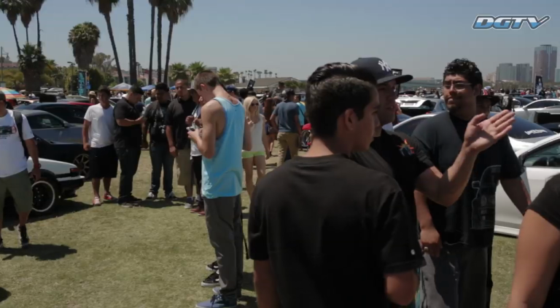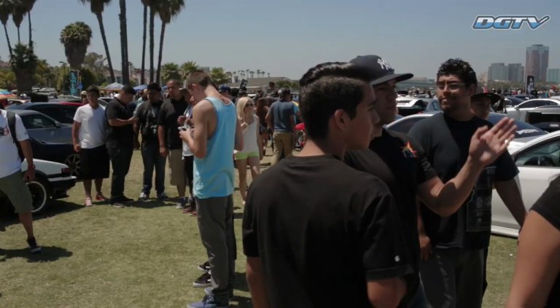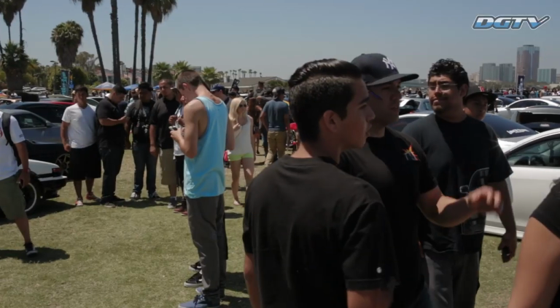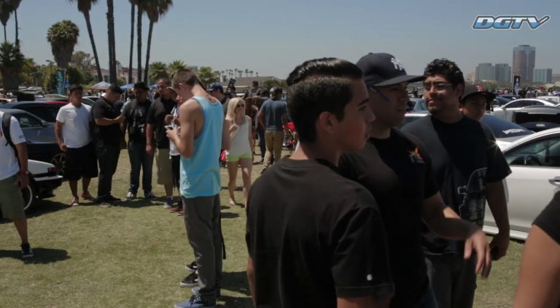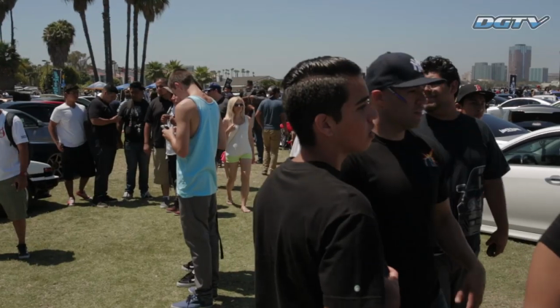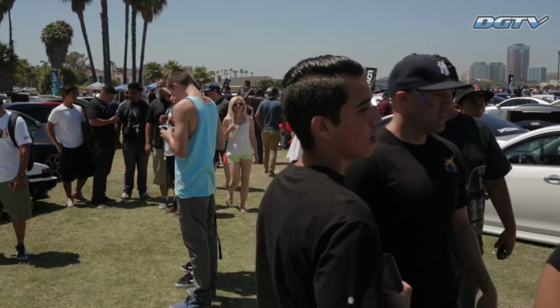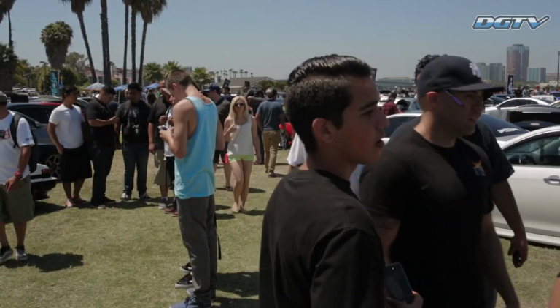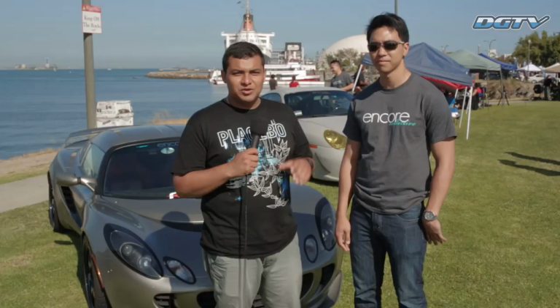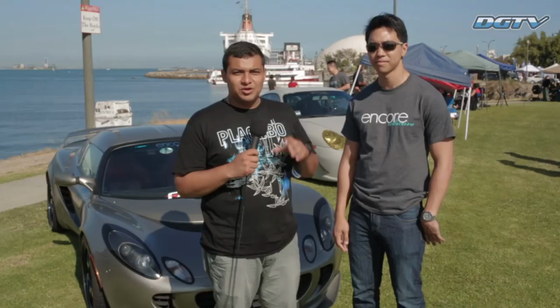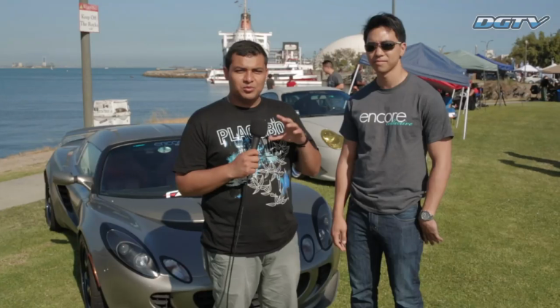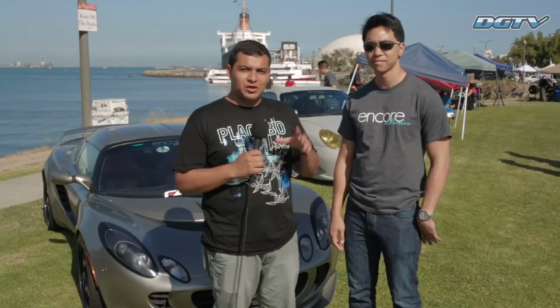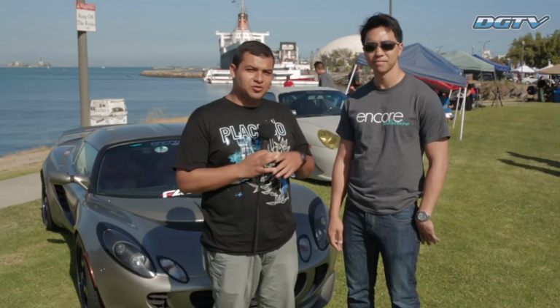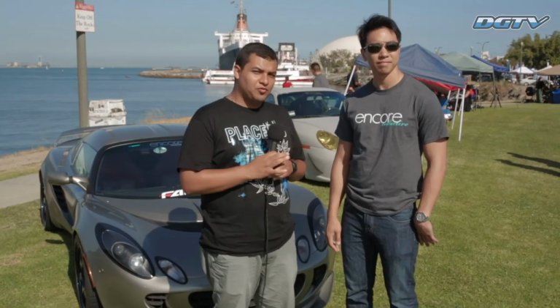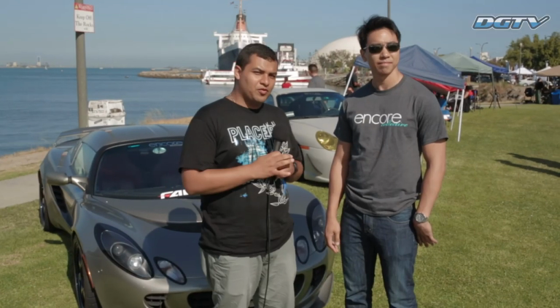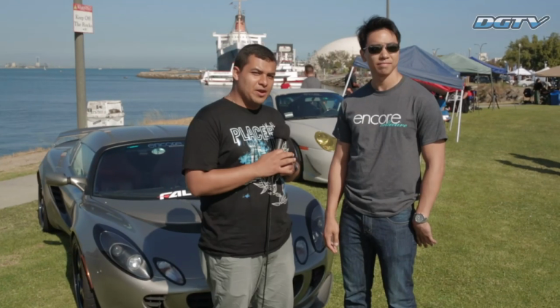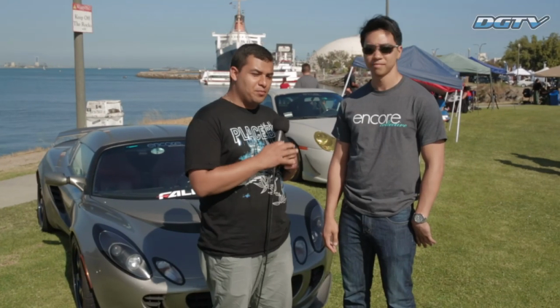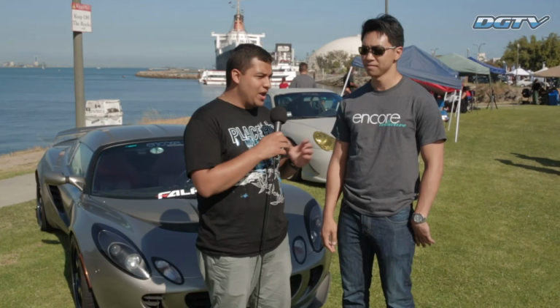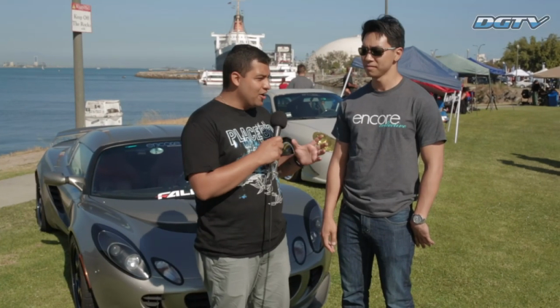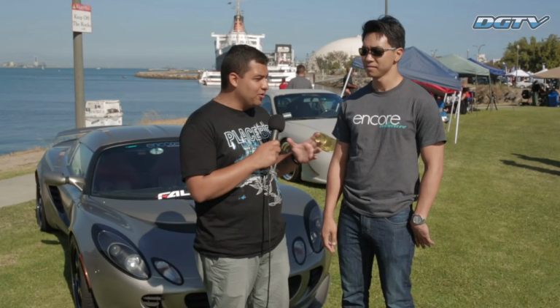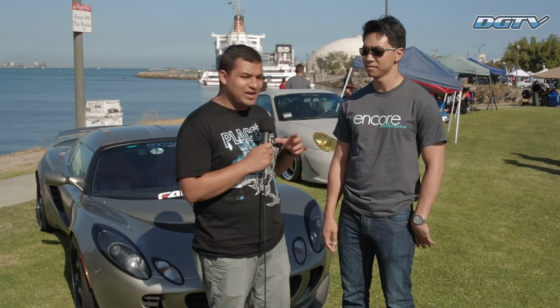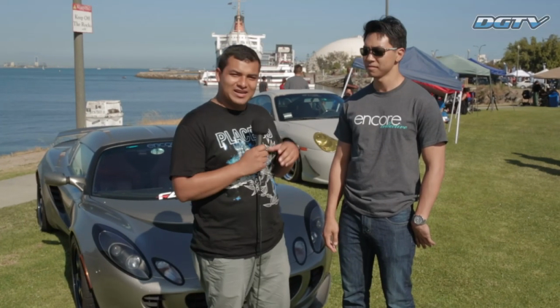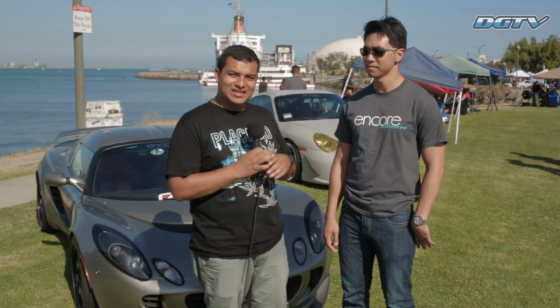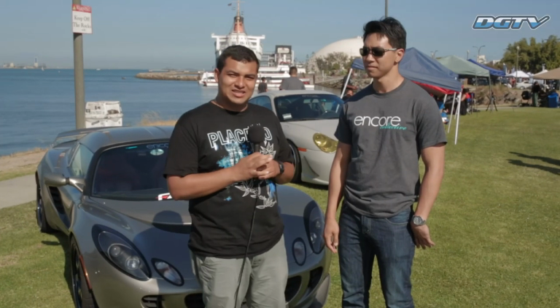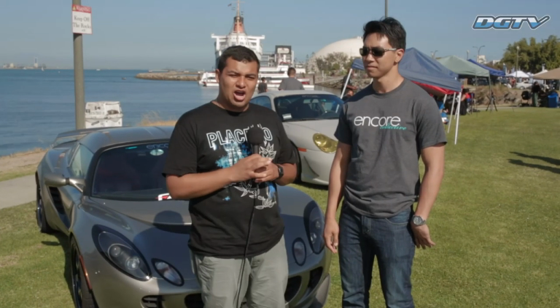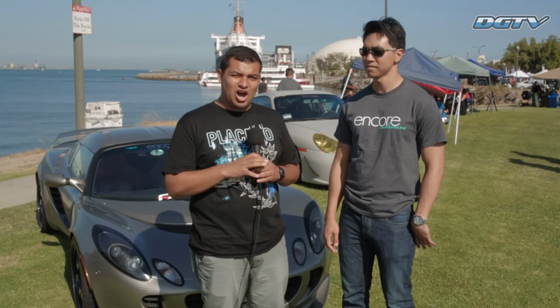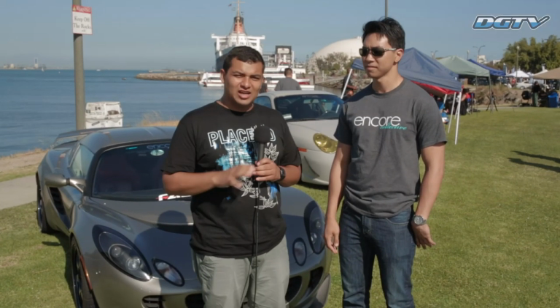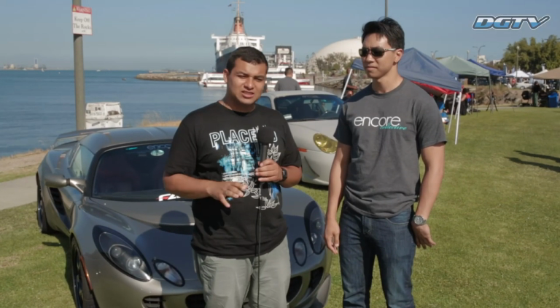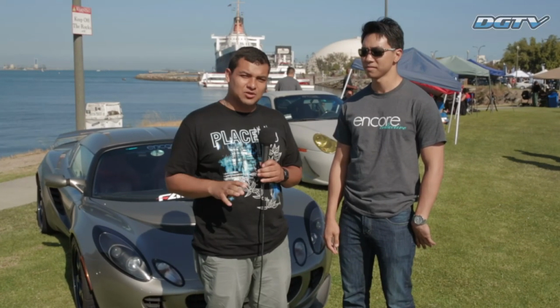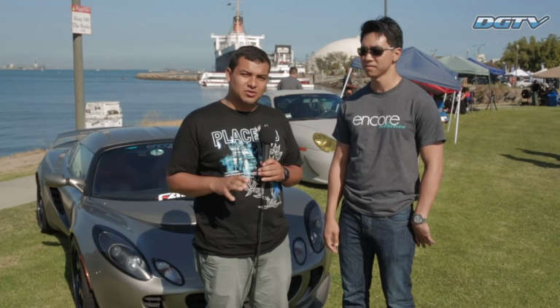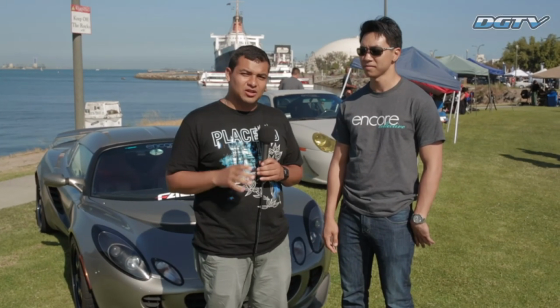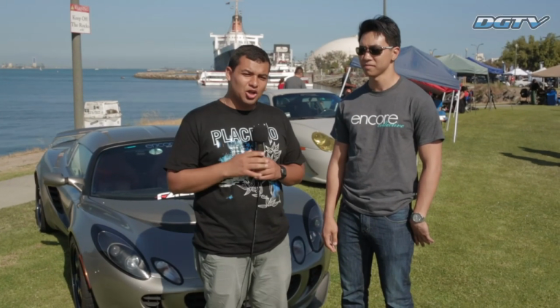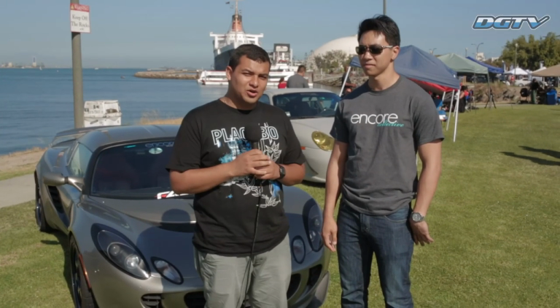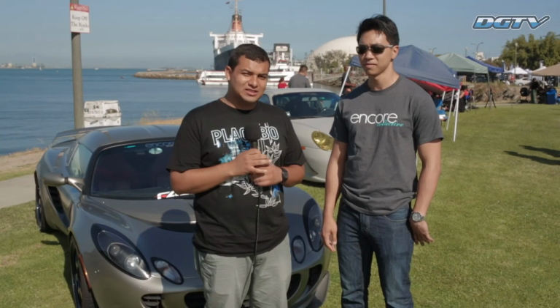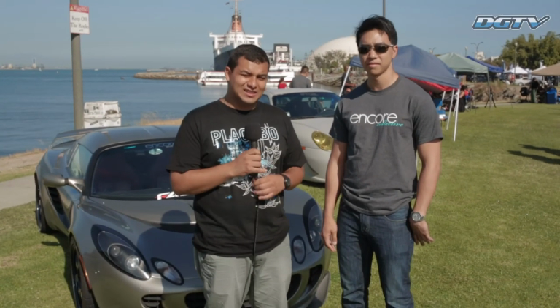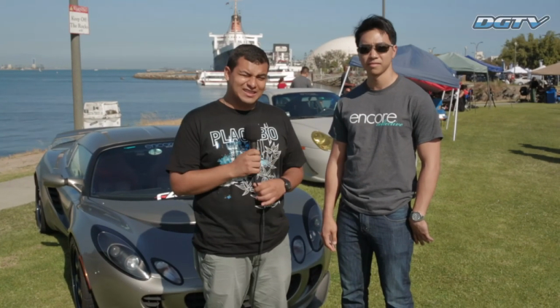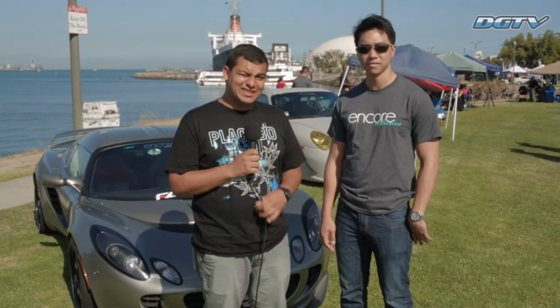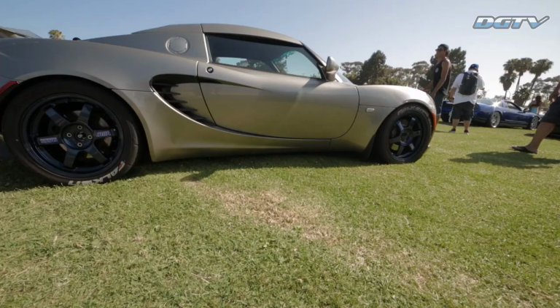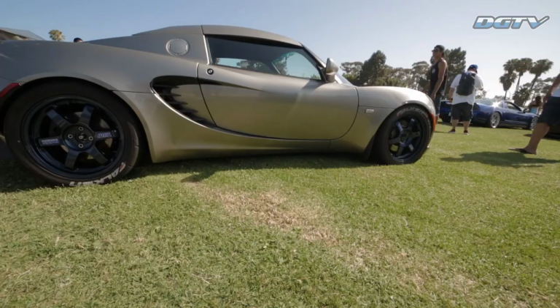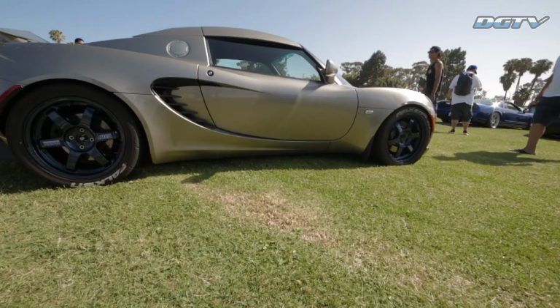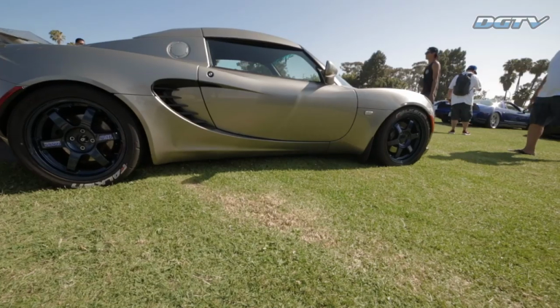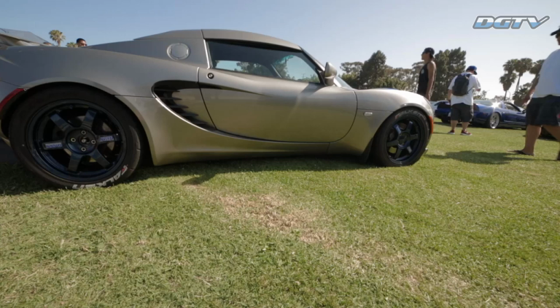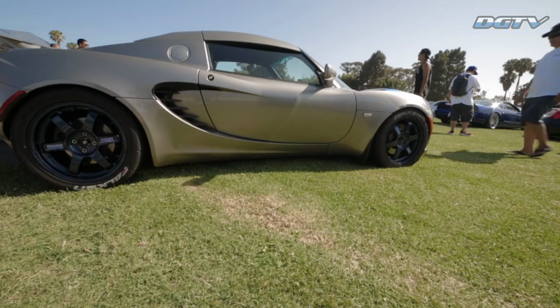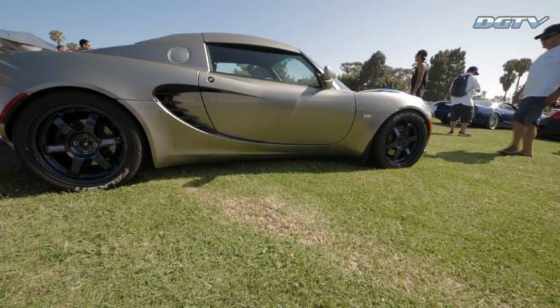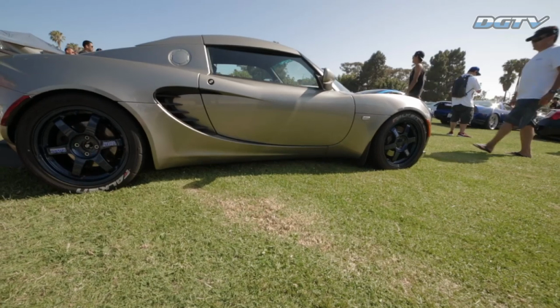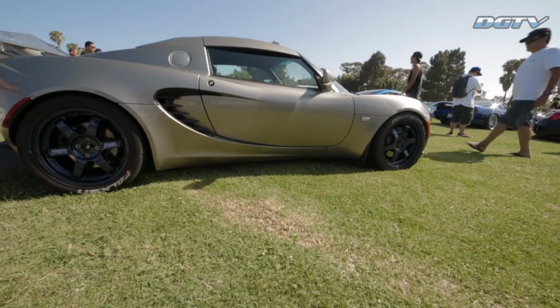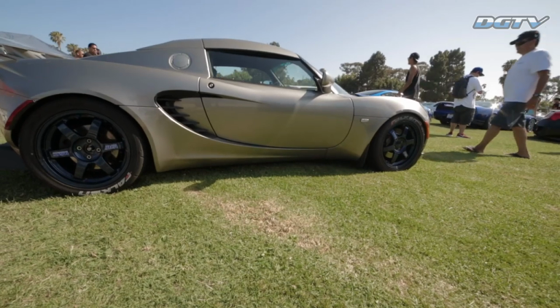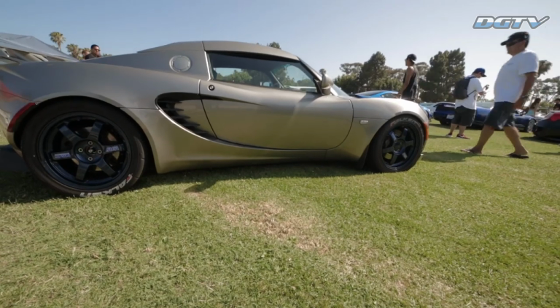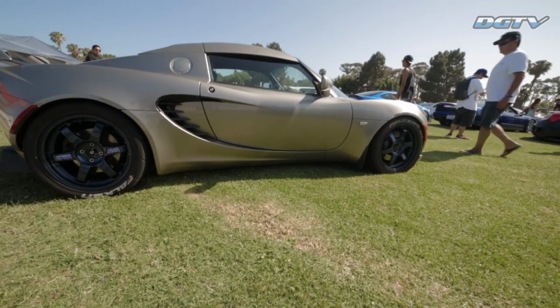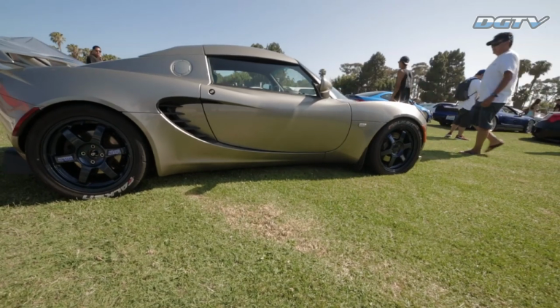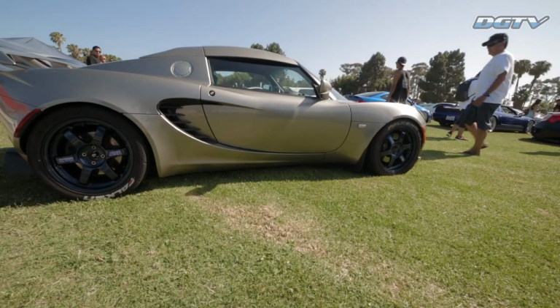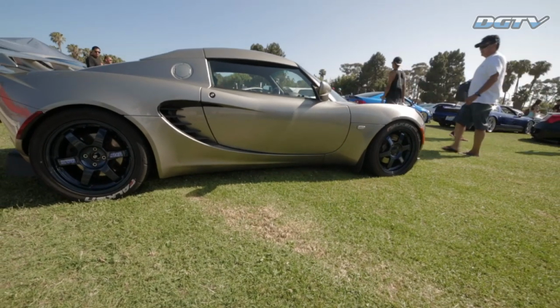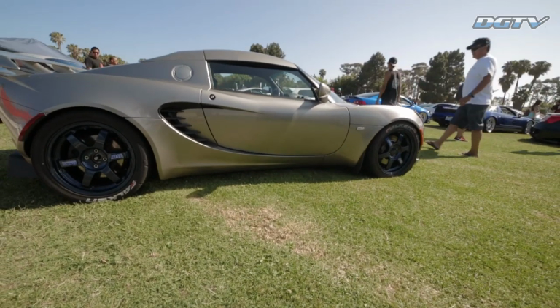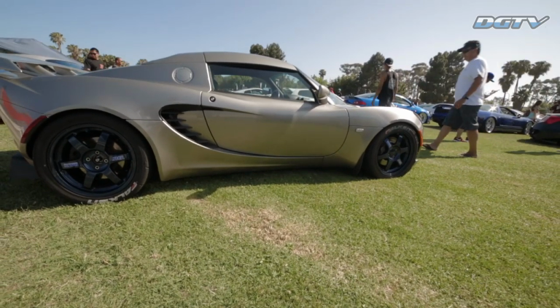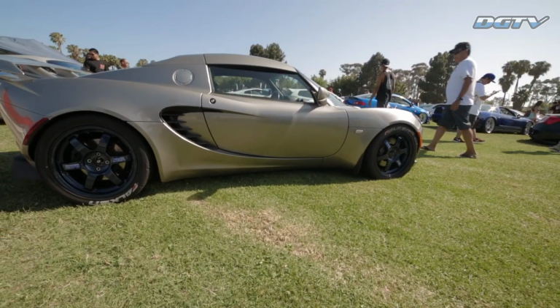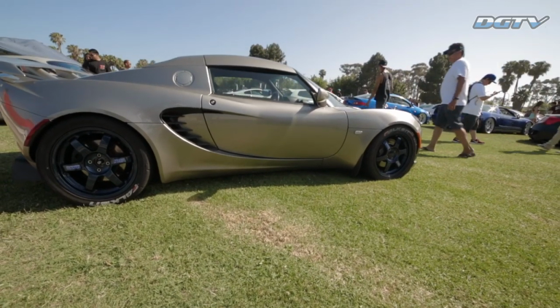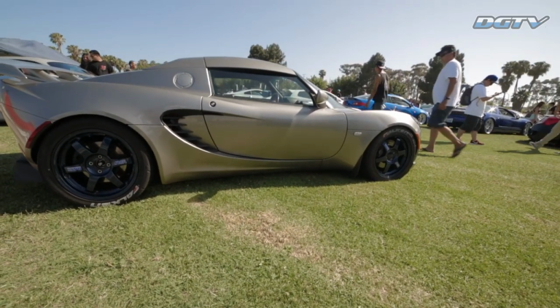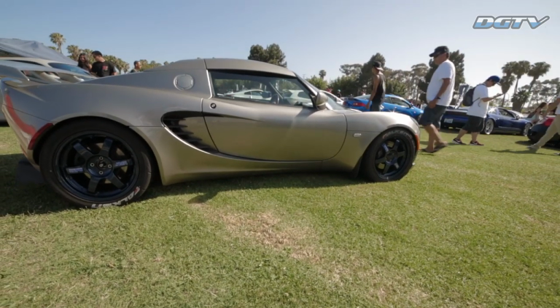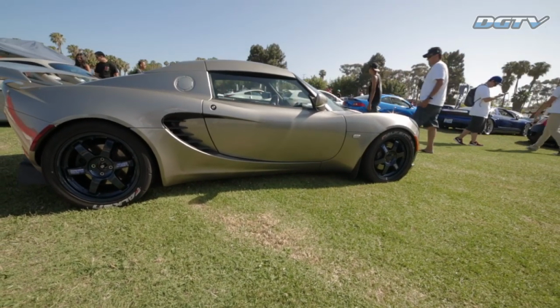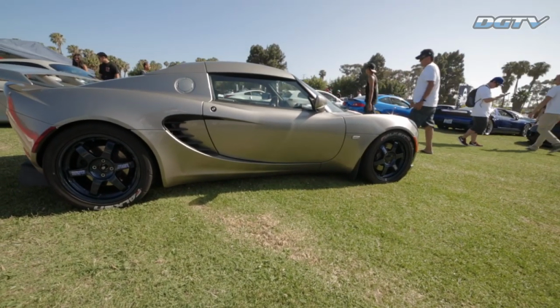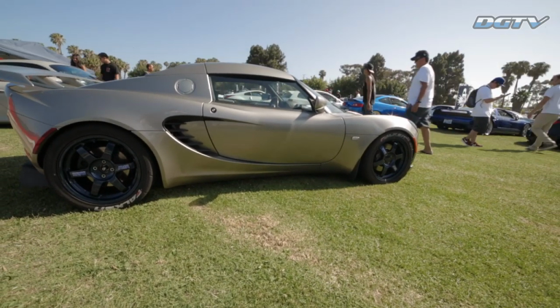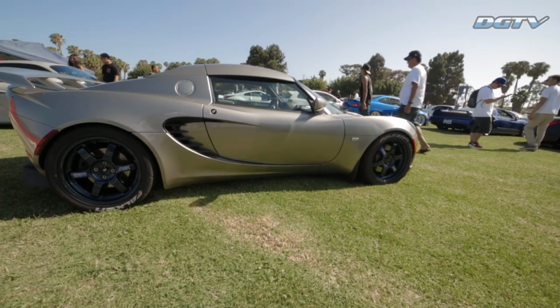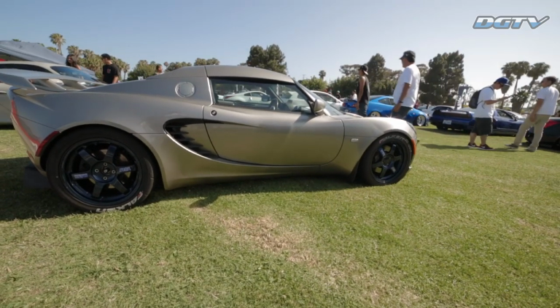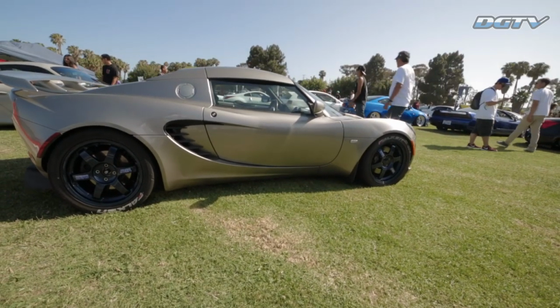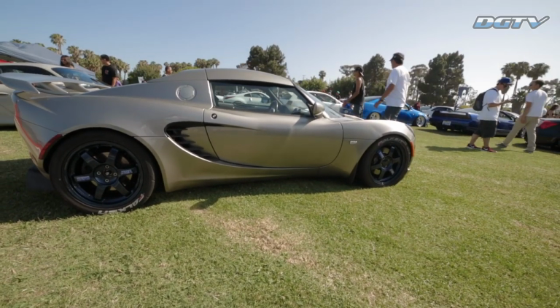Hey guys, I'm here with my new friend Perry and his awesome Lotus Elise. Perry, what year is it? It's a 2005 Lotus Elise.